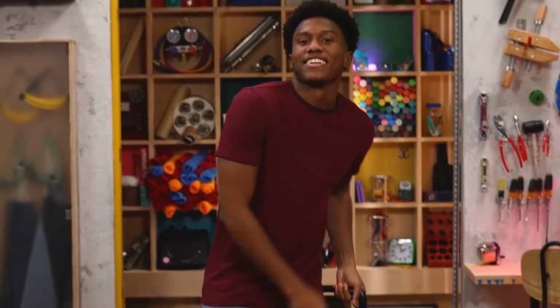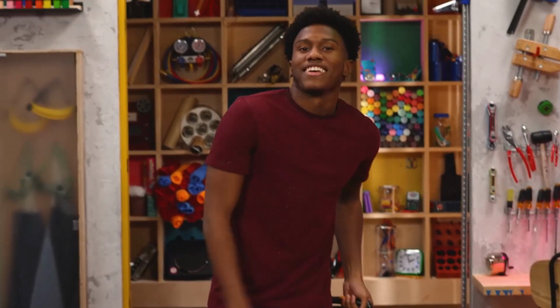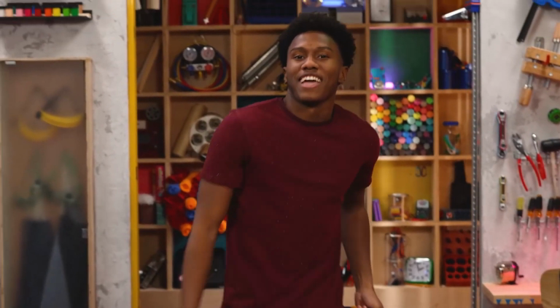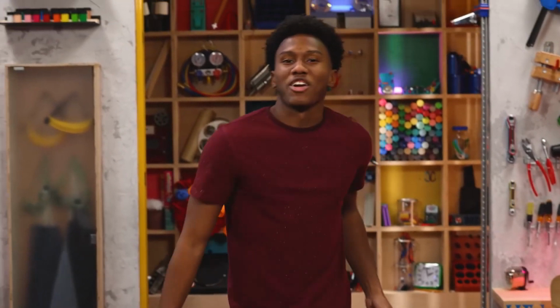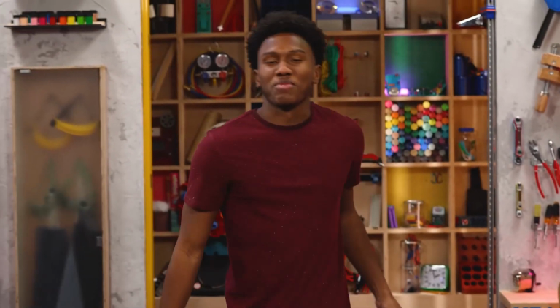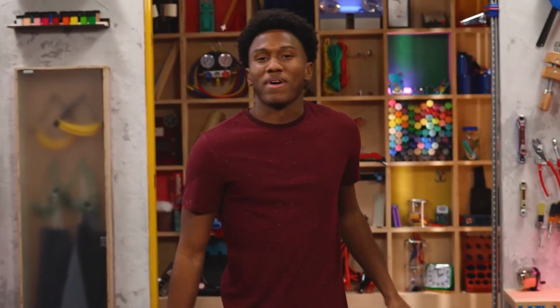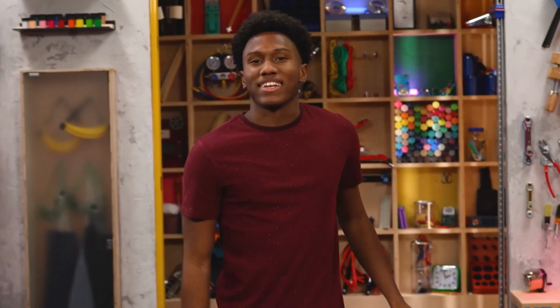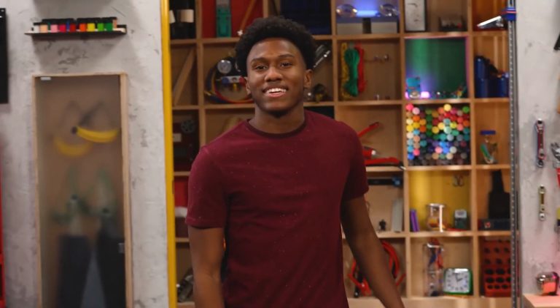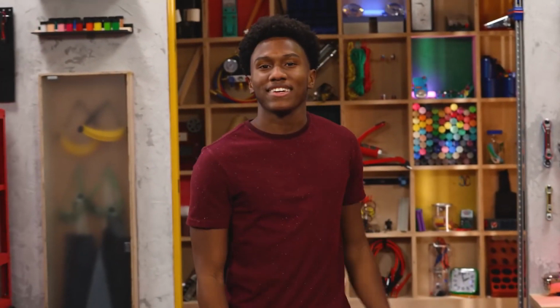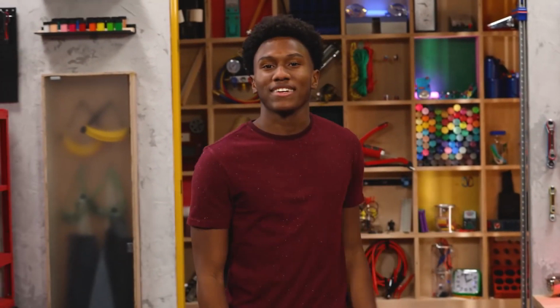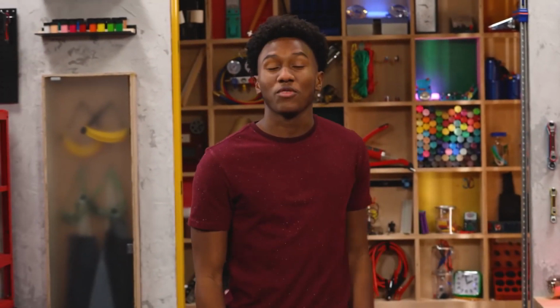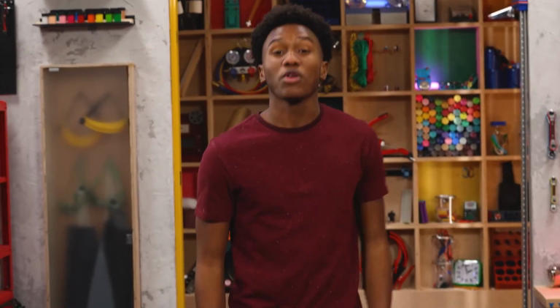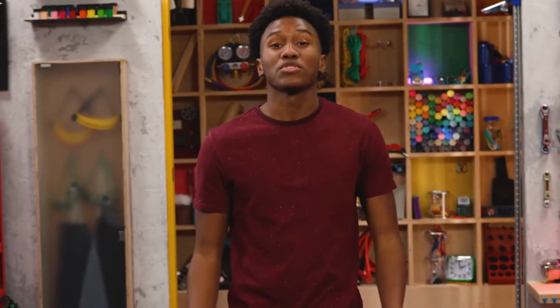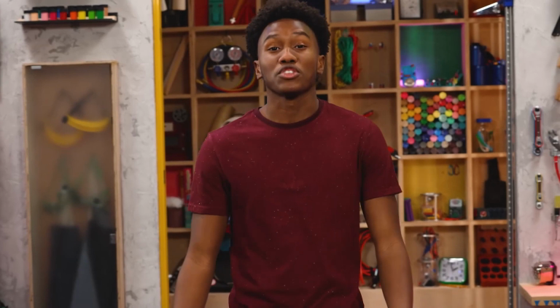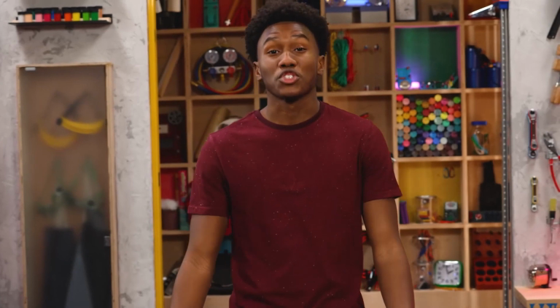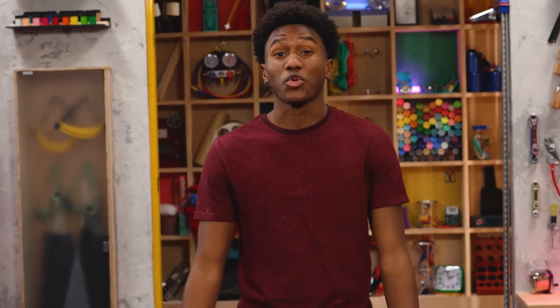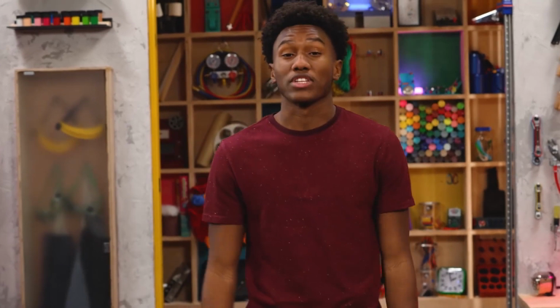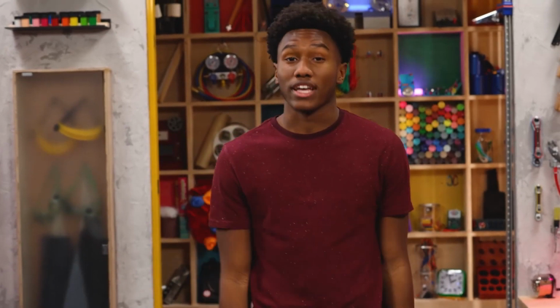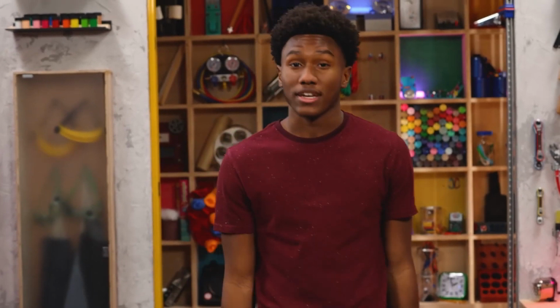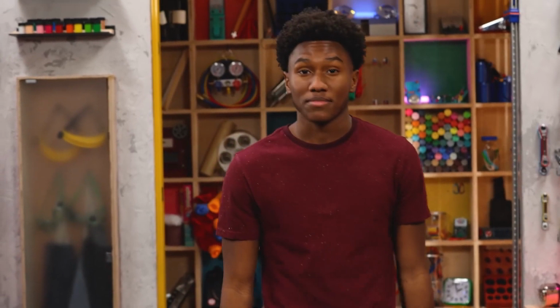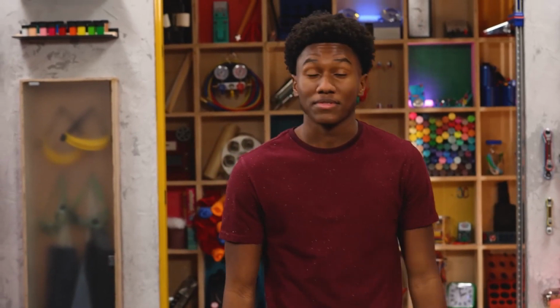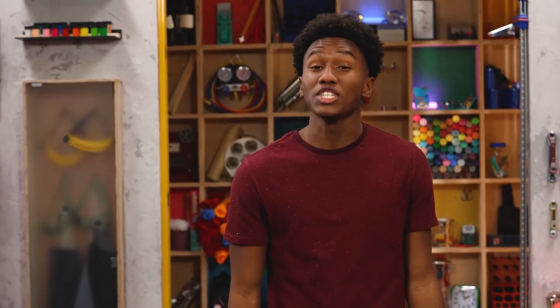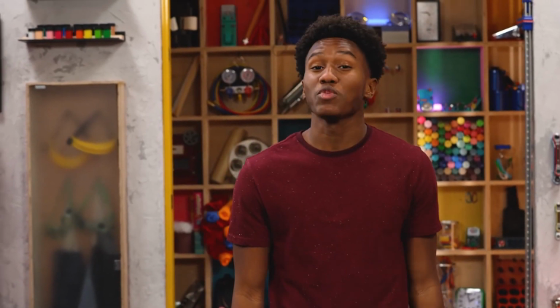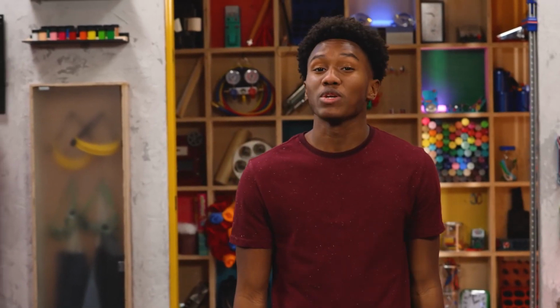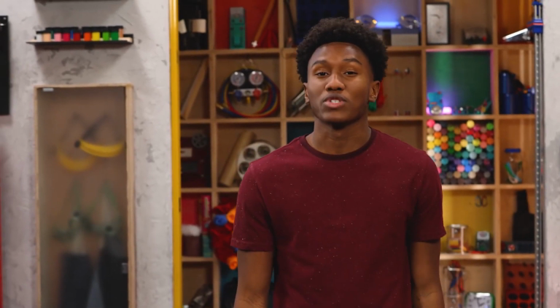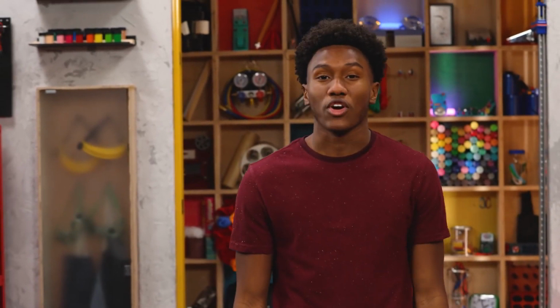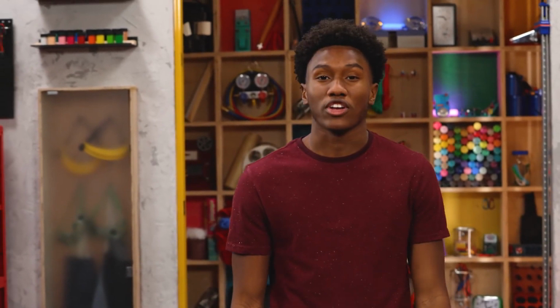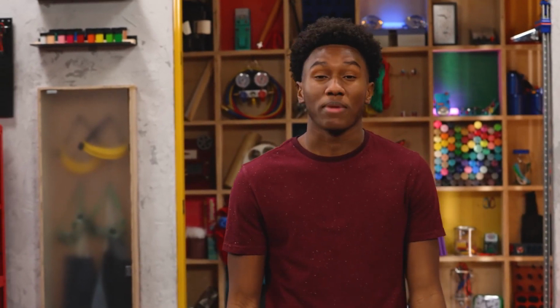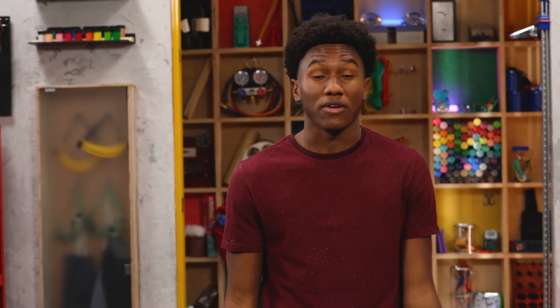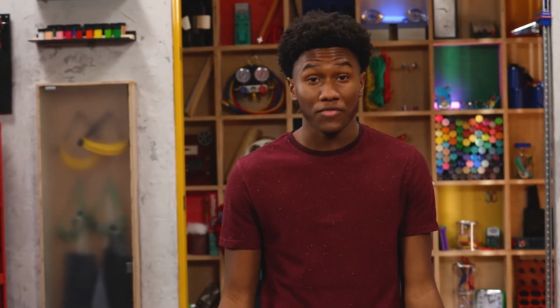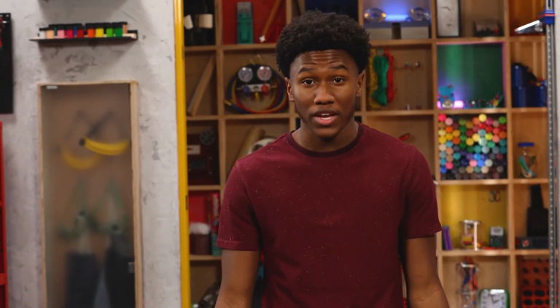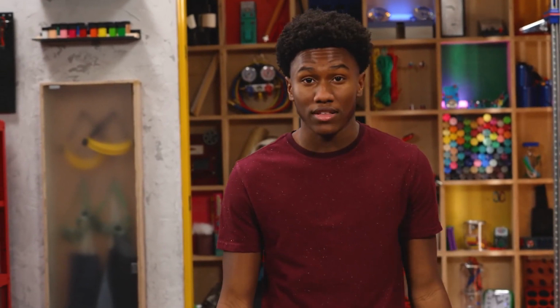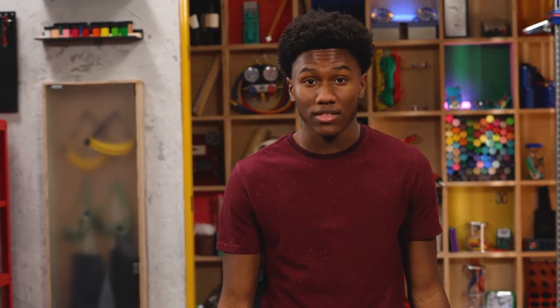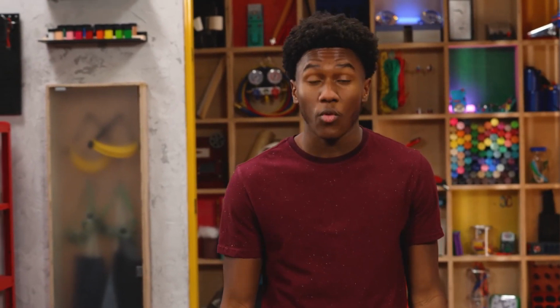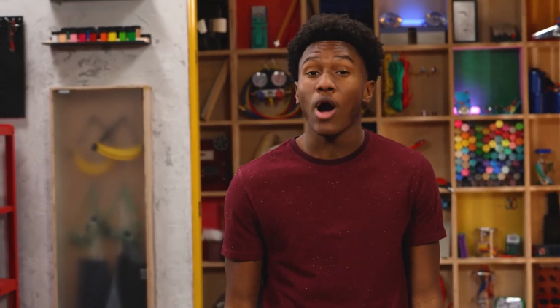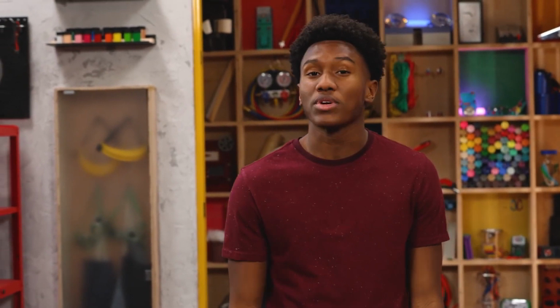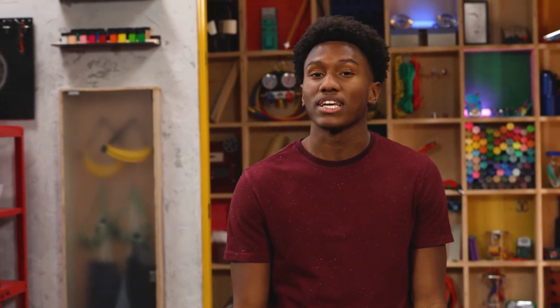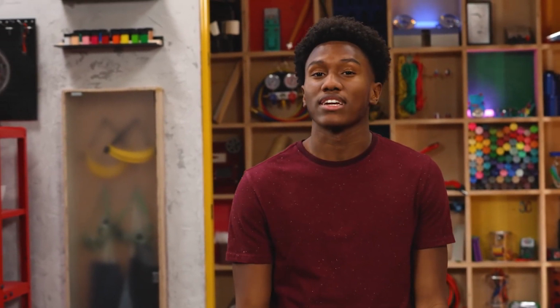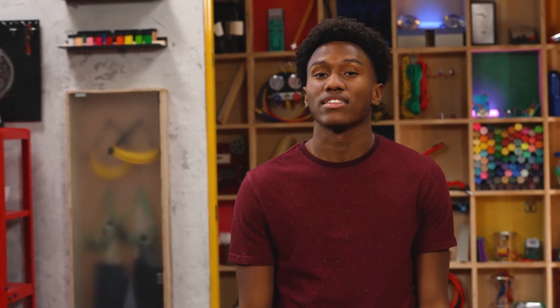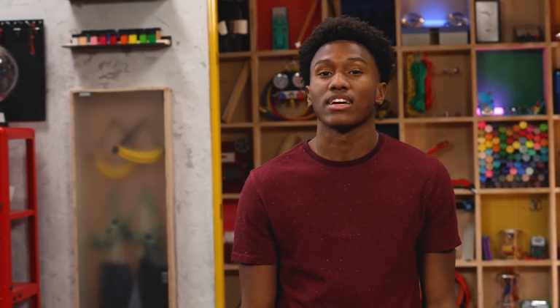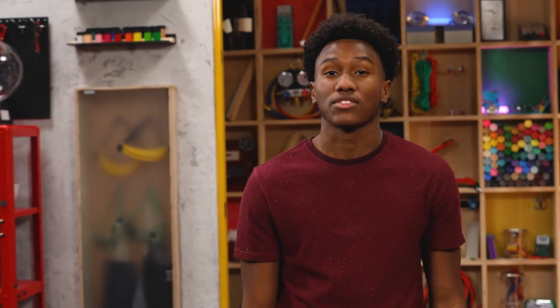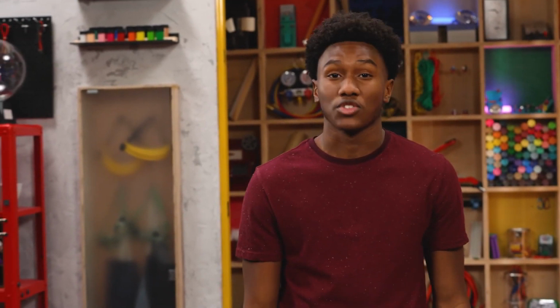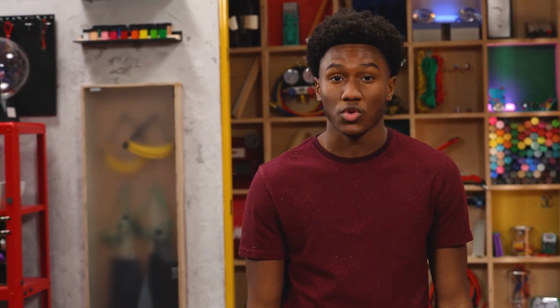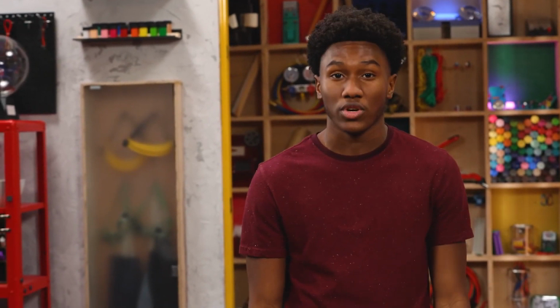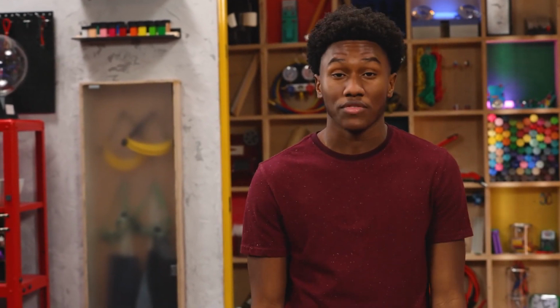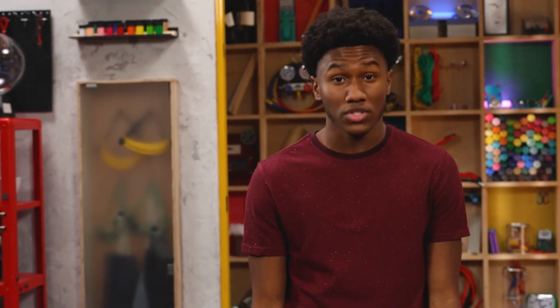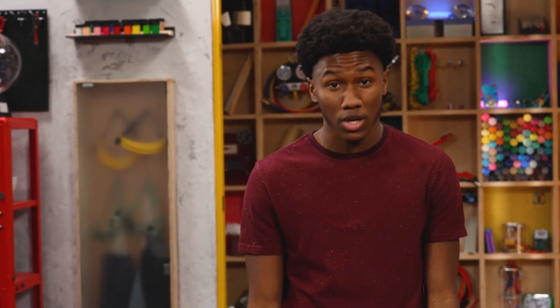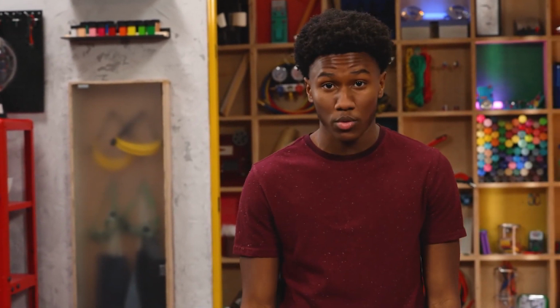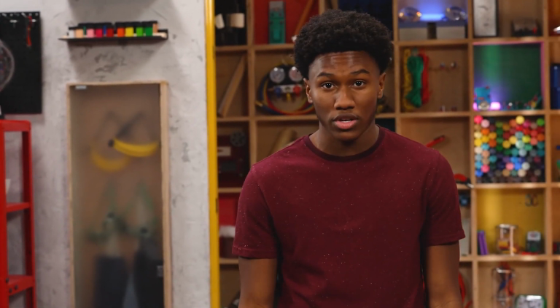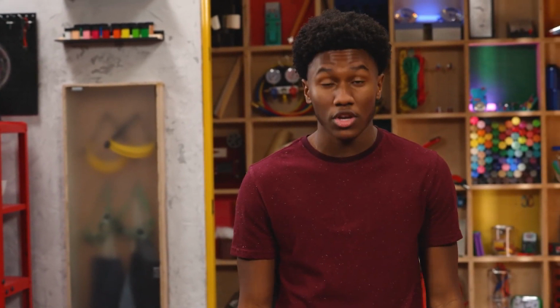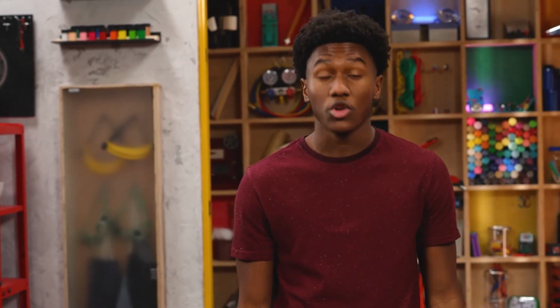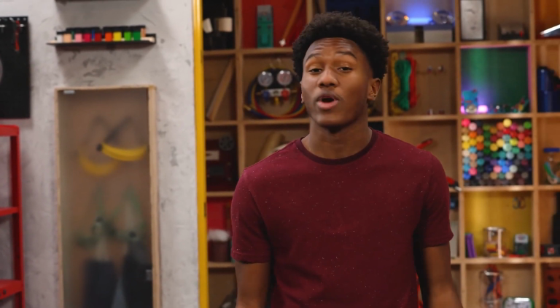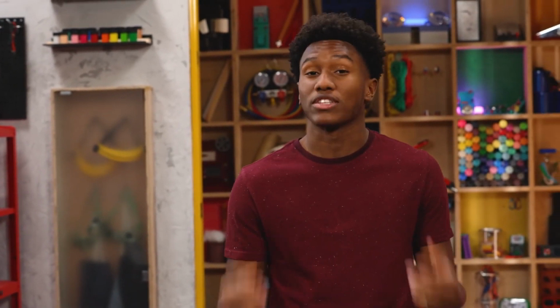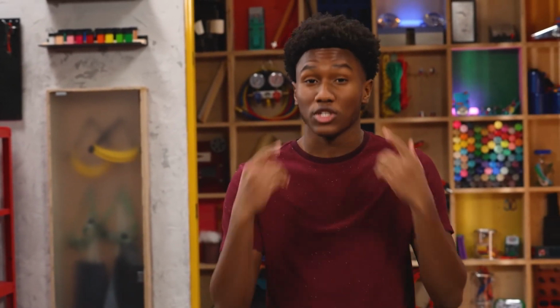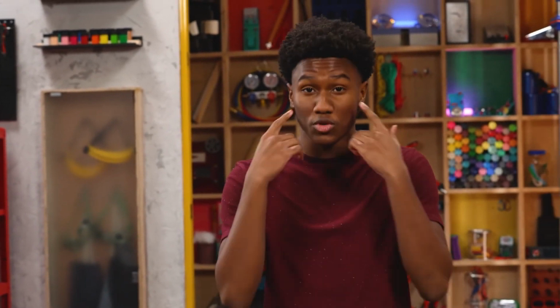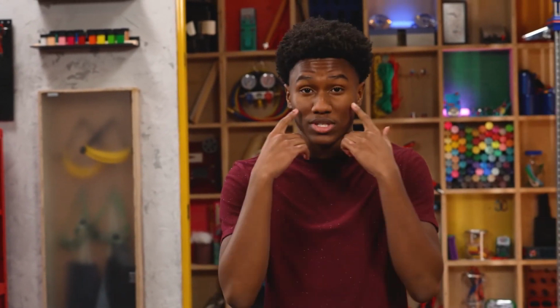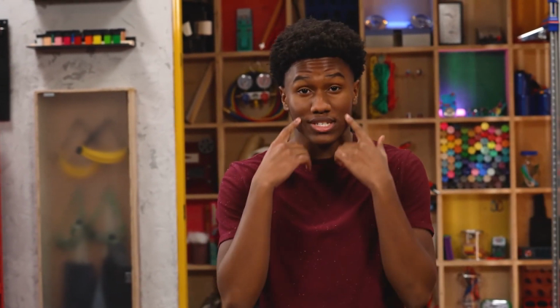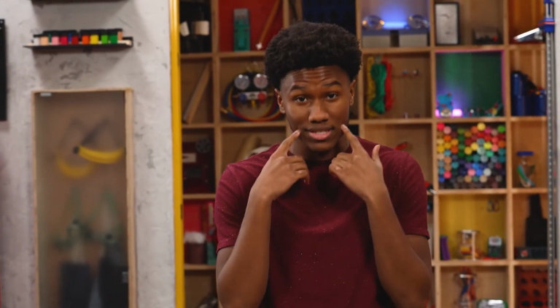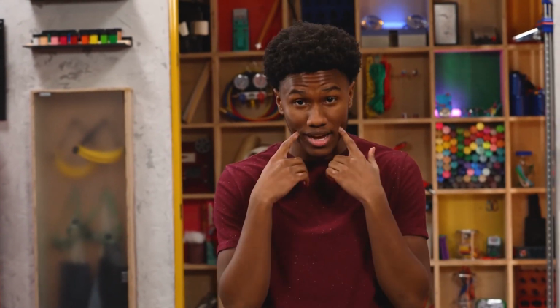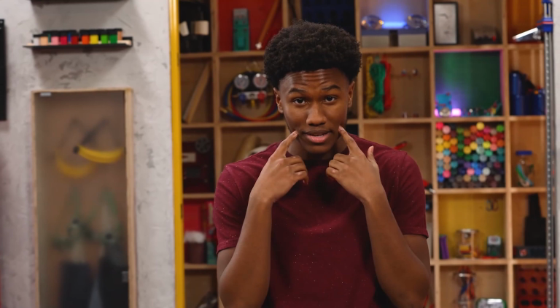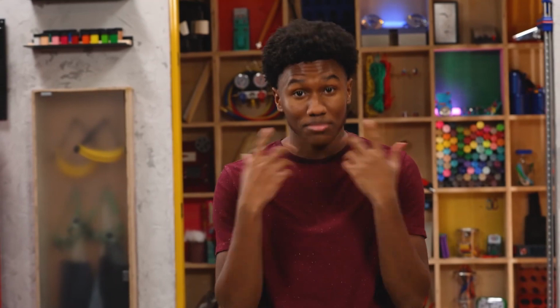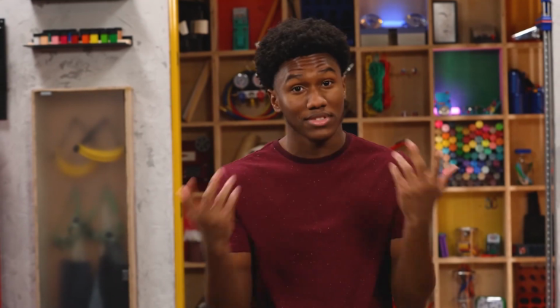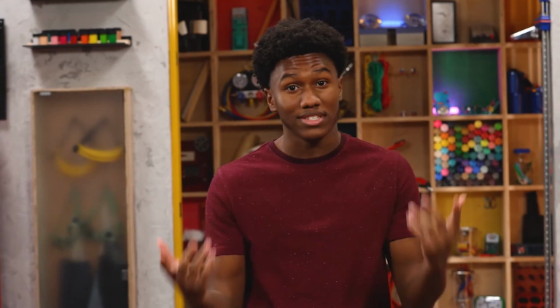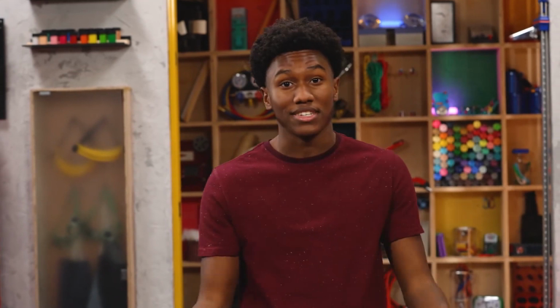Hey everybody, welcome to the Story Lab. This week we're talking about faith while we take a look at the story of someone who had to lose his sight to see.